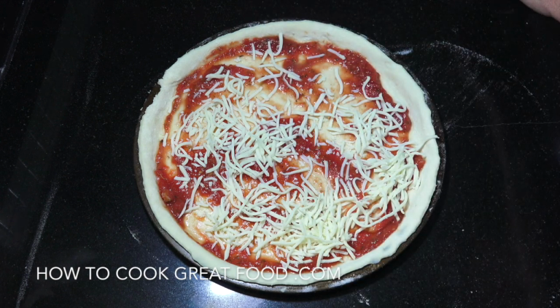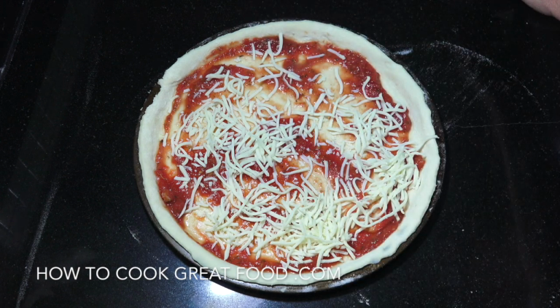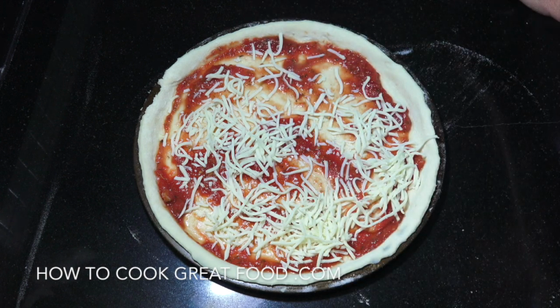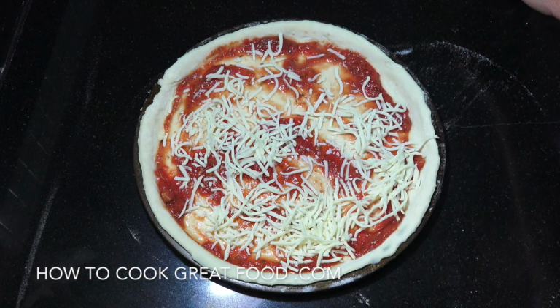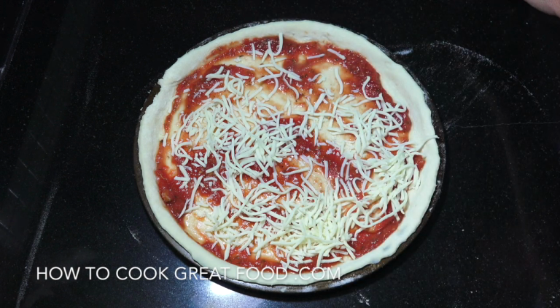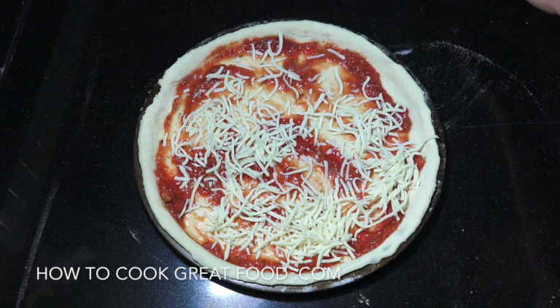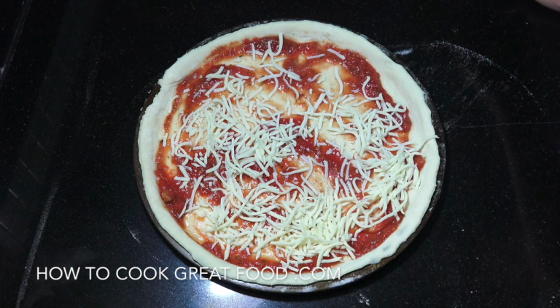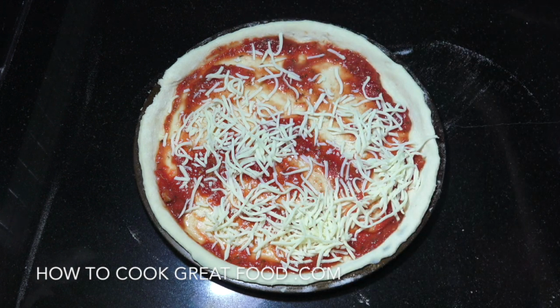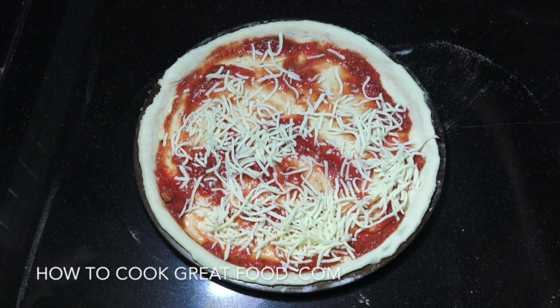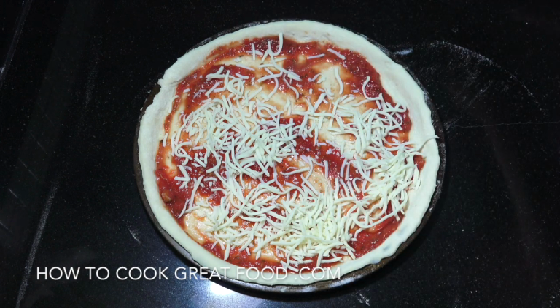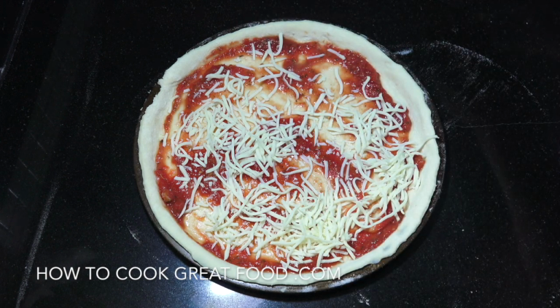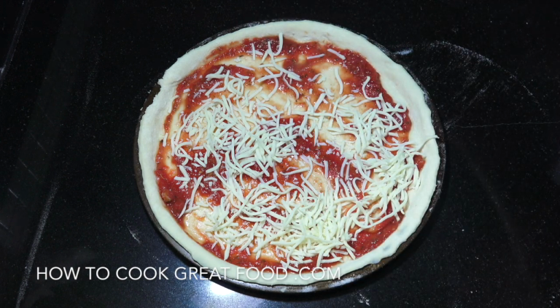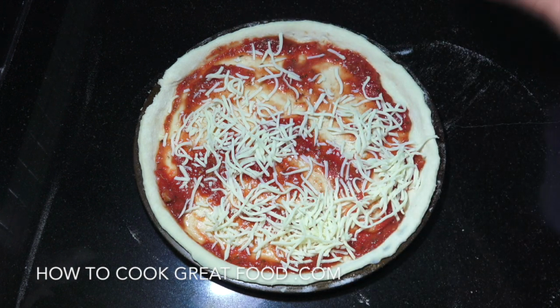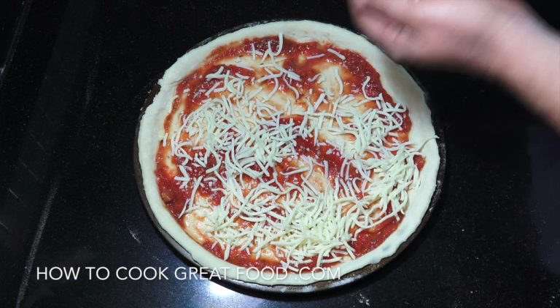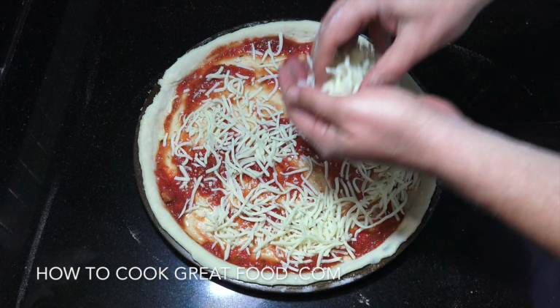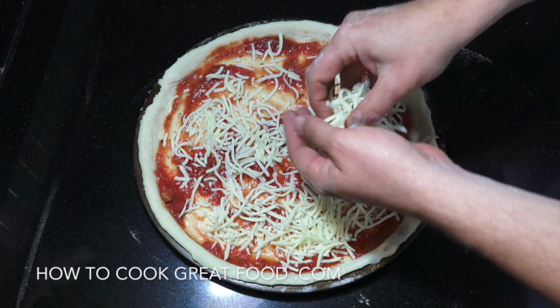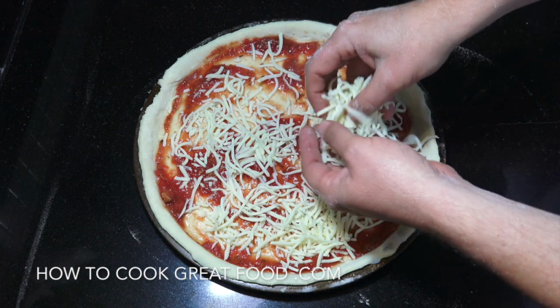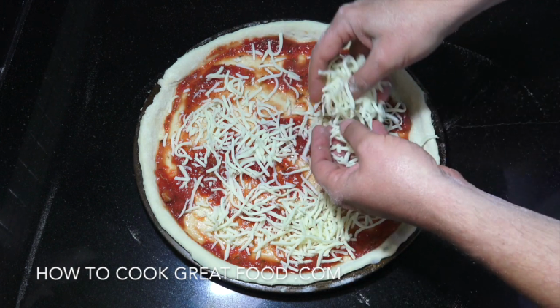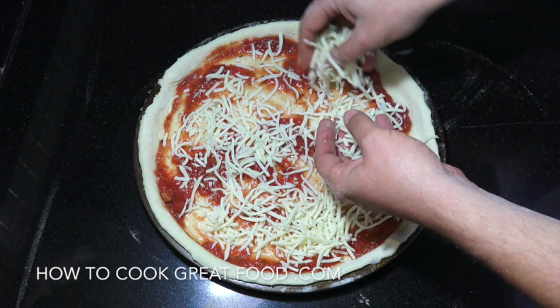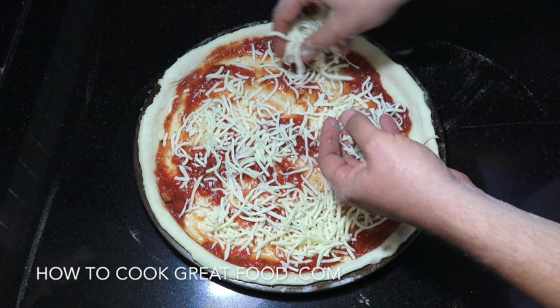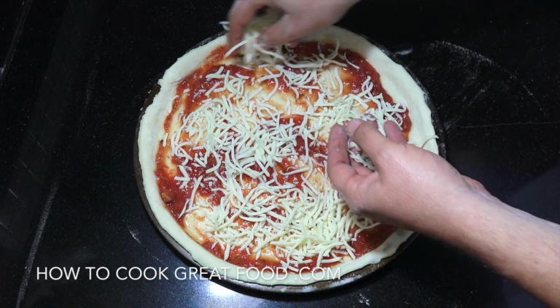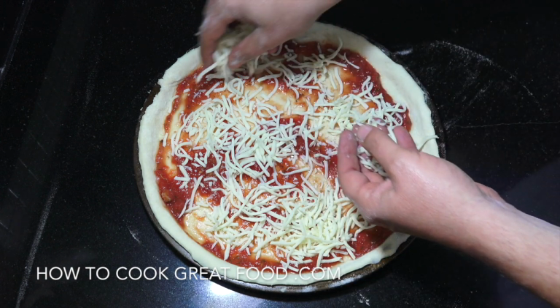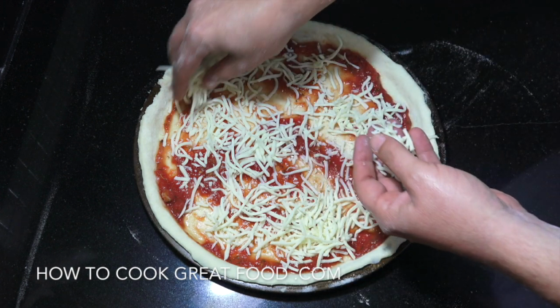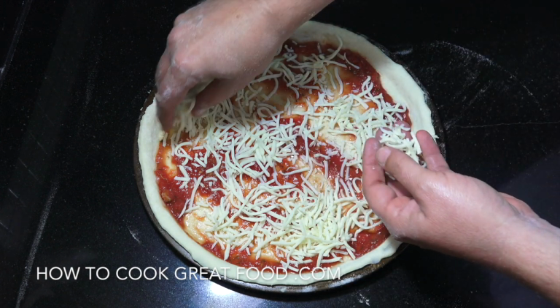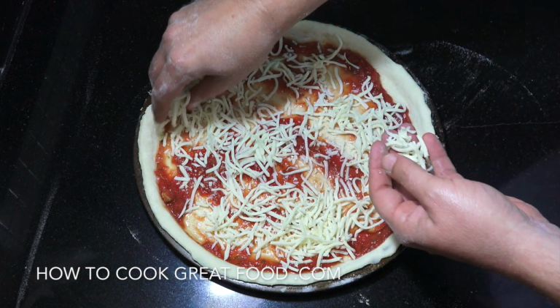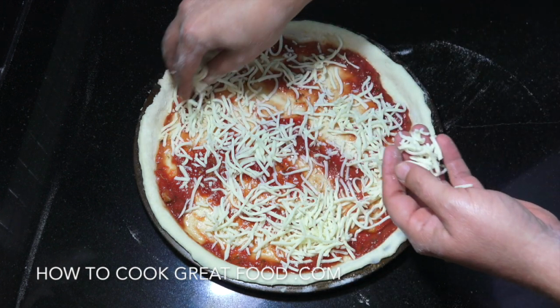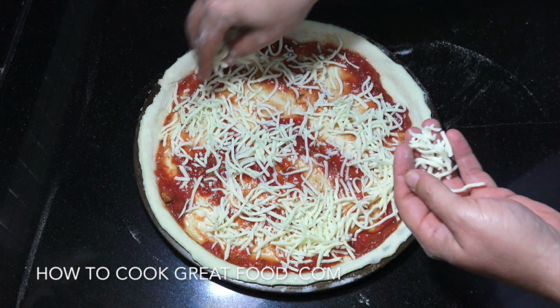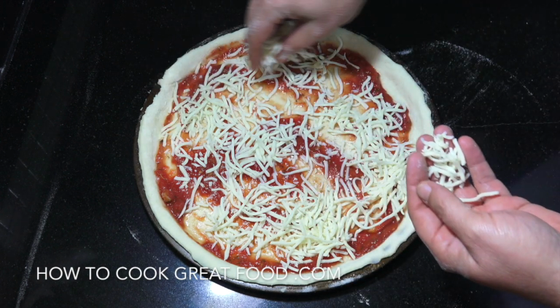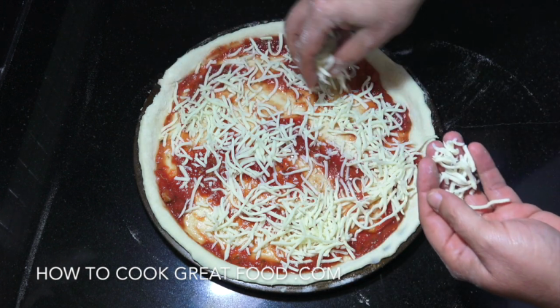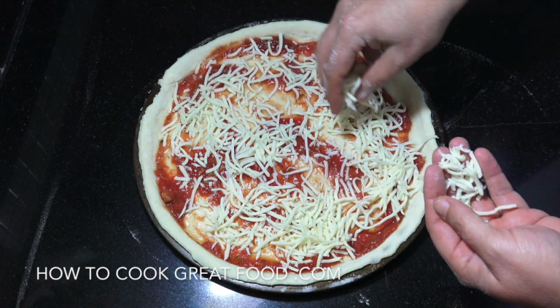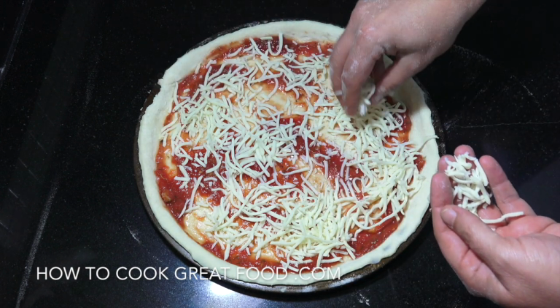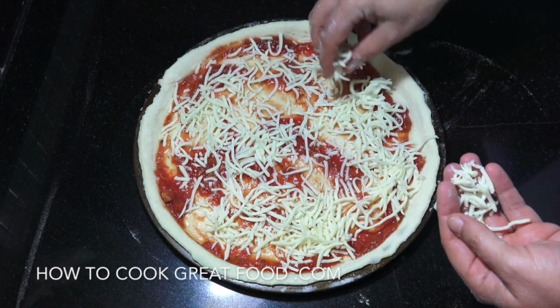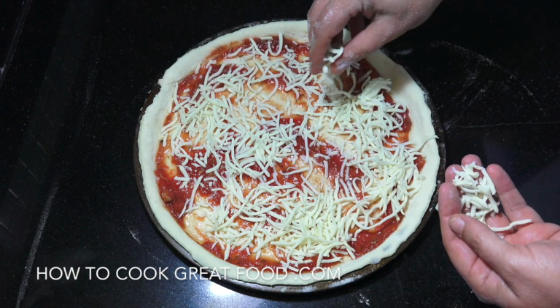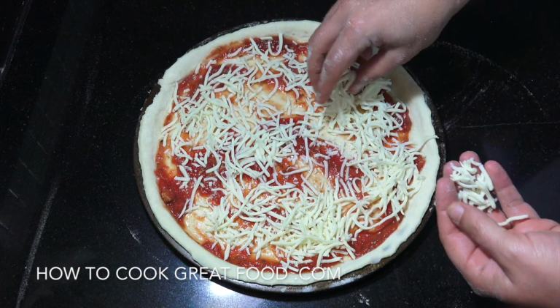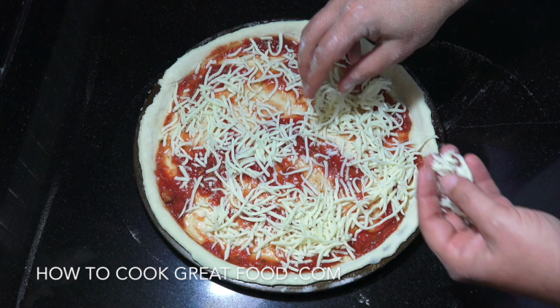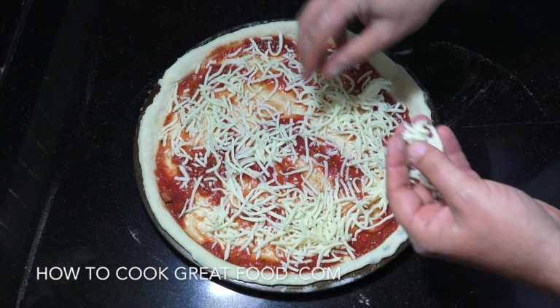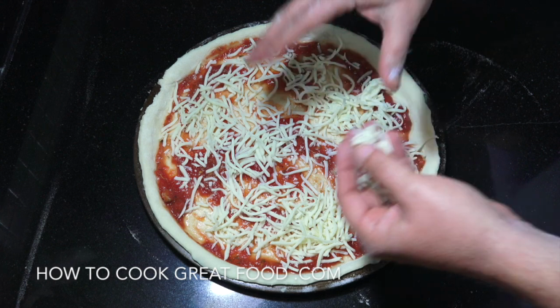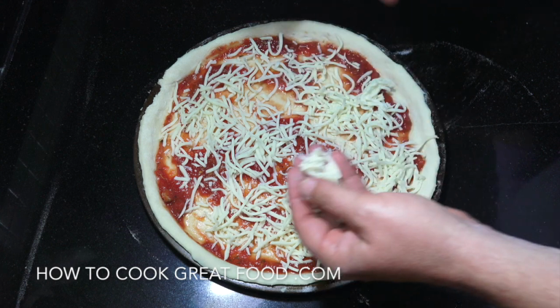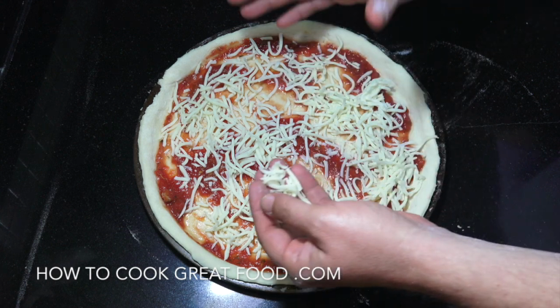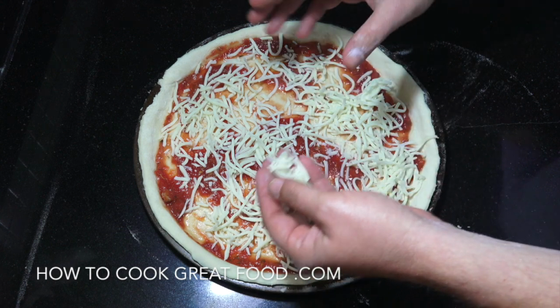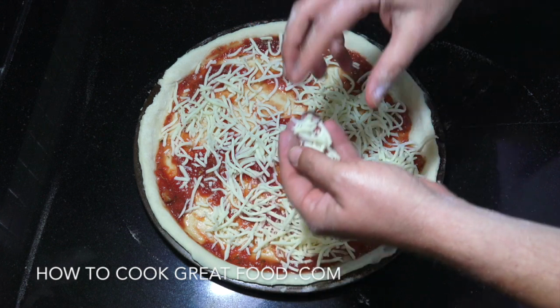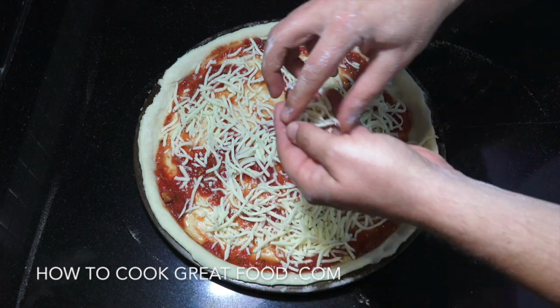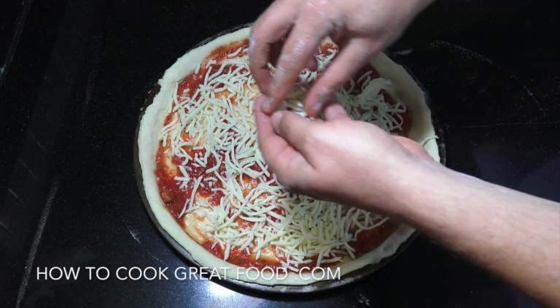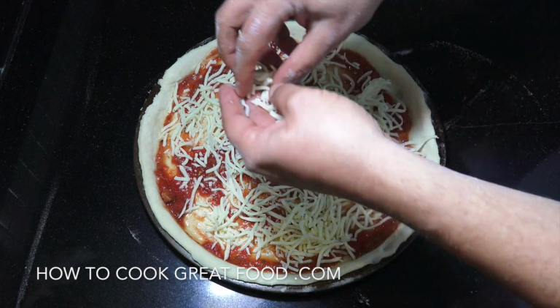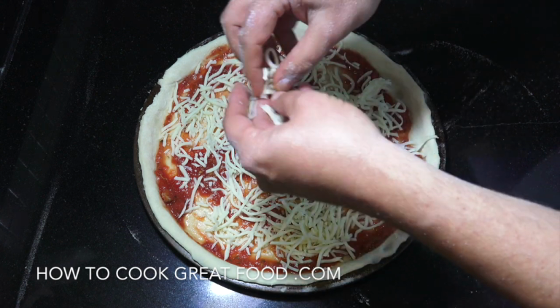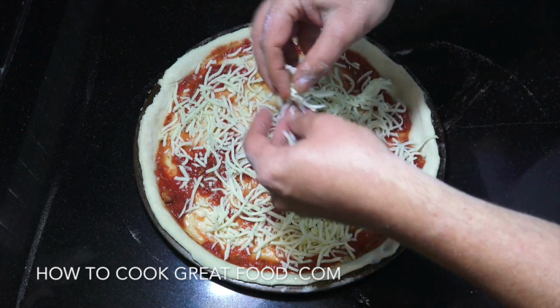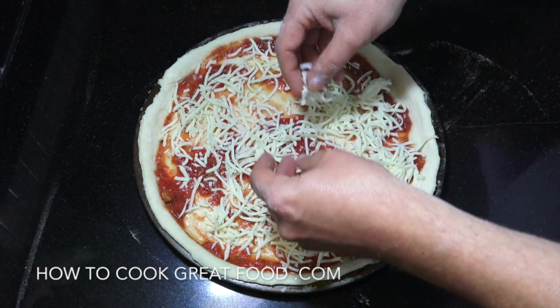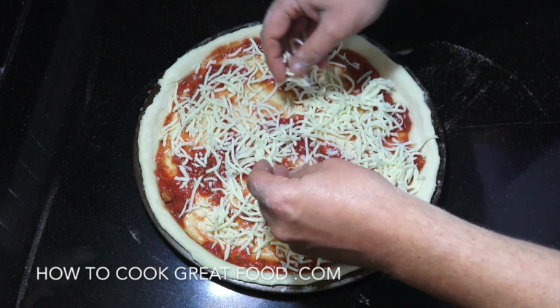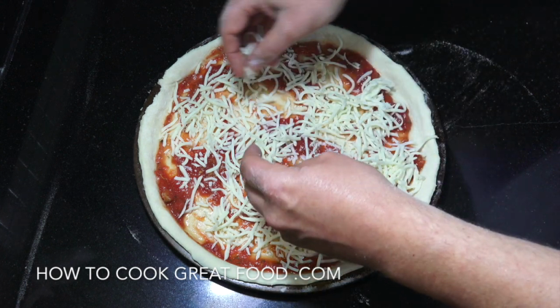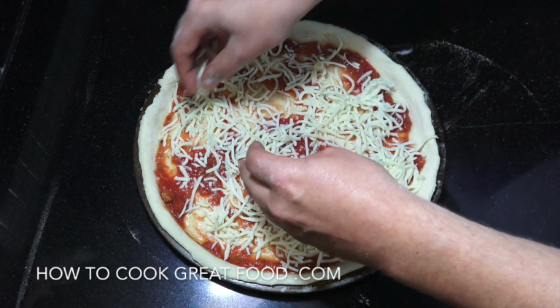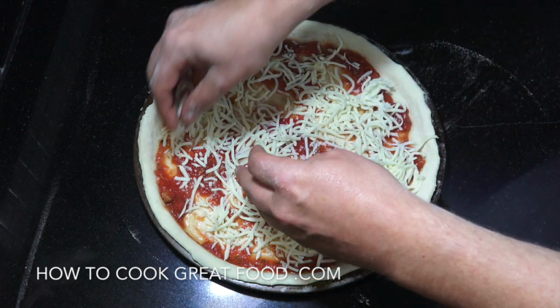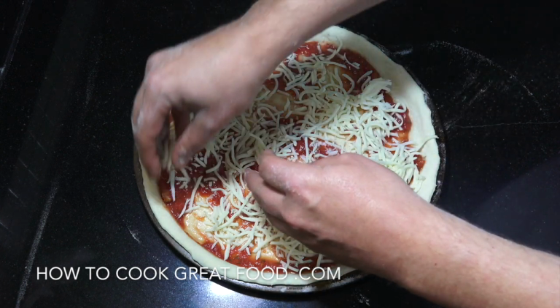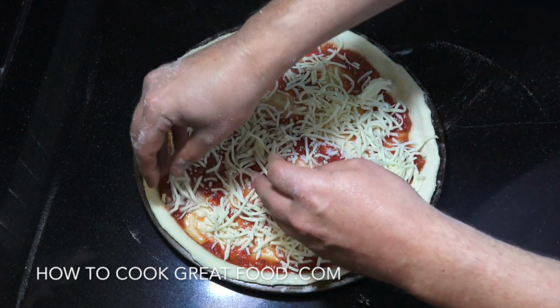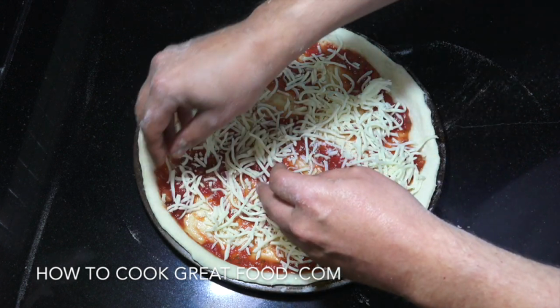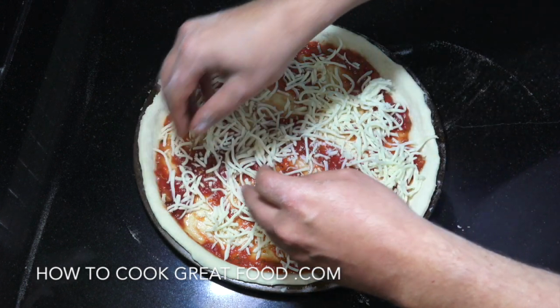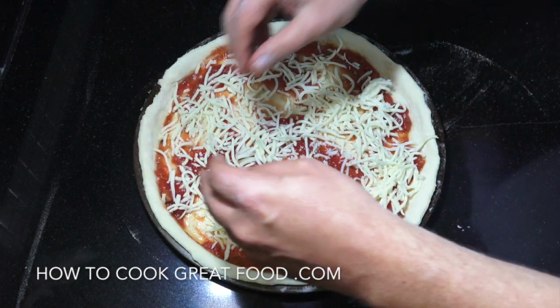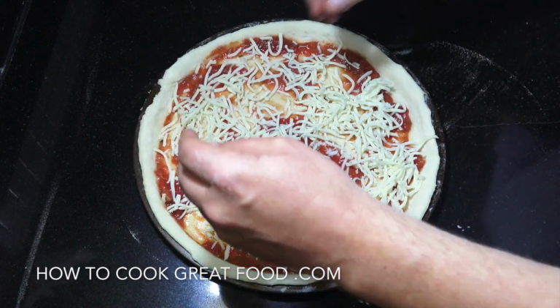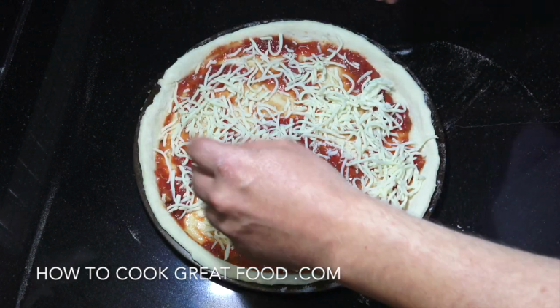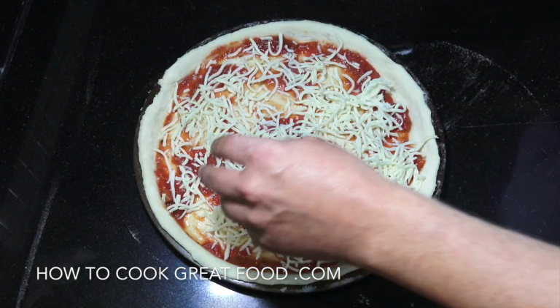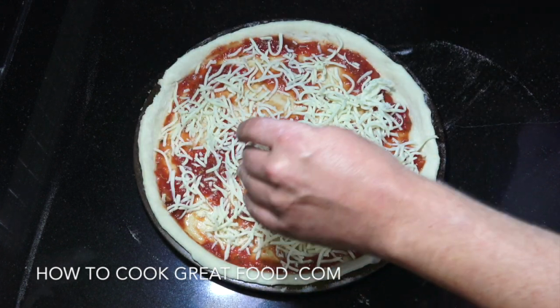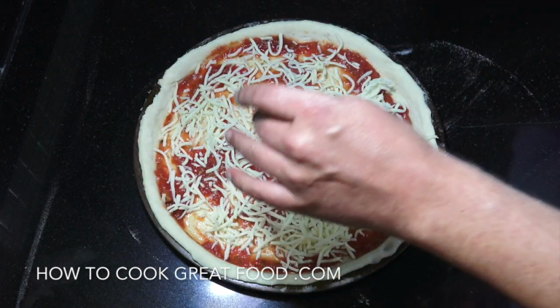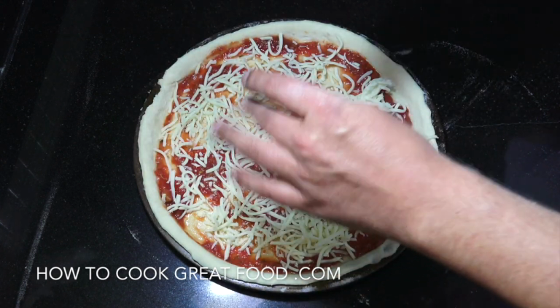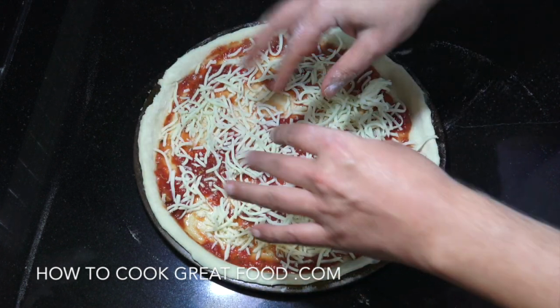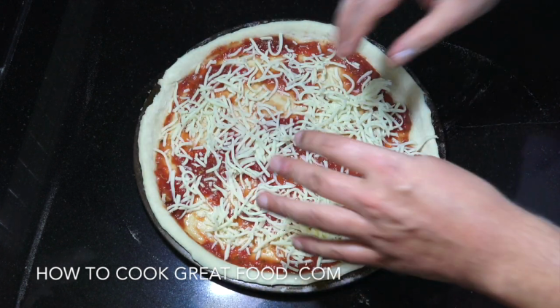You may have seen me sometimes use a block — like a big block mozzarella — that we slice.